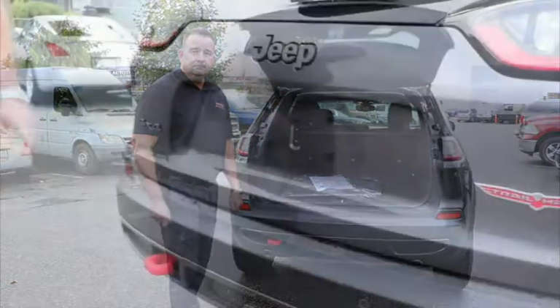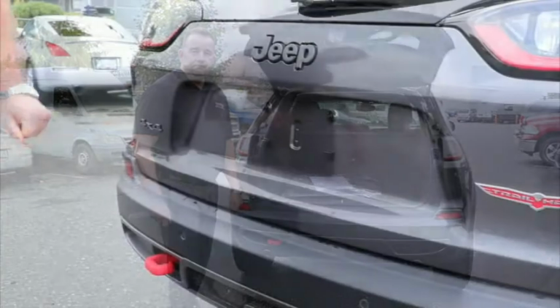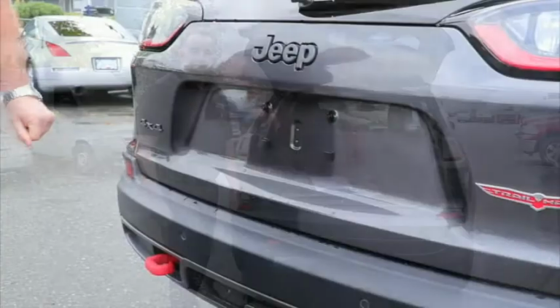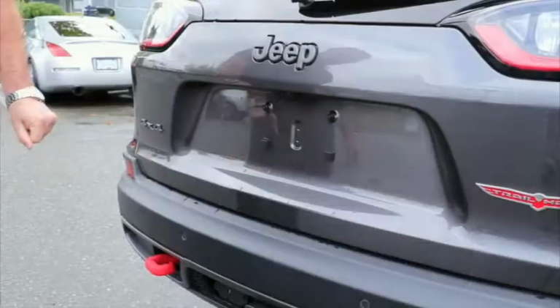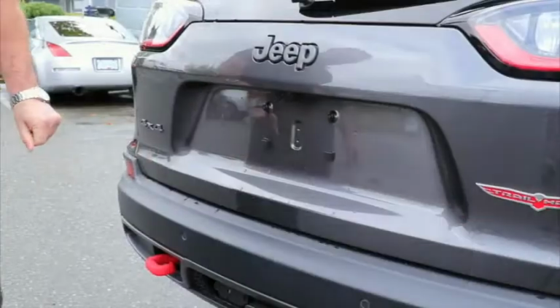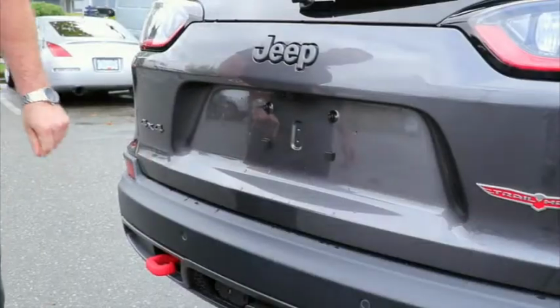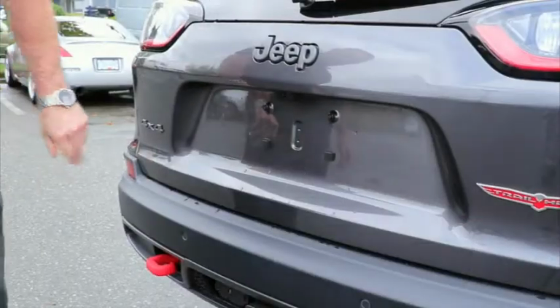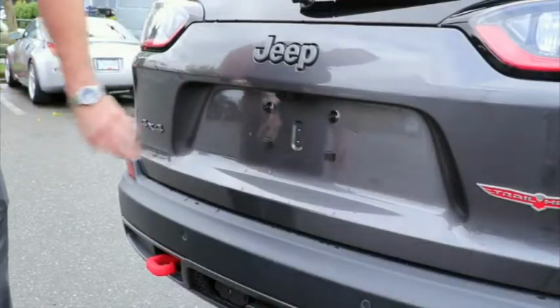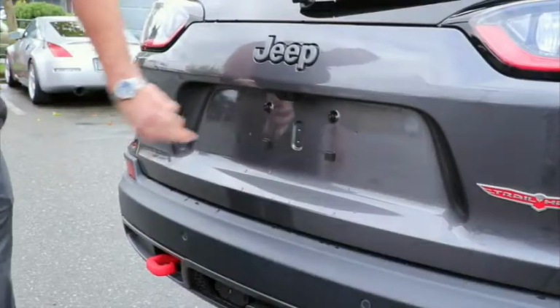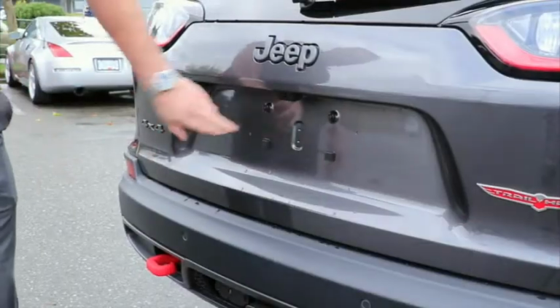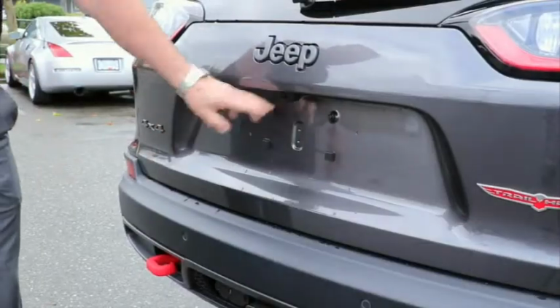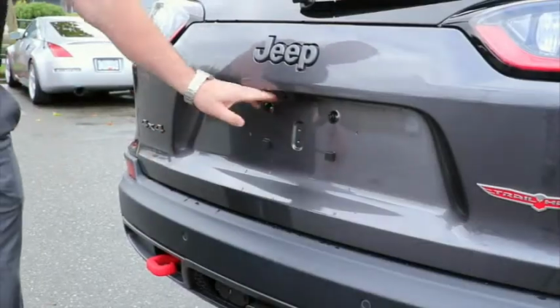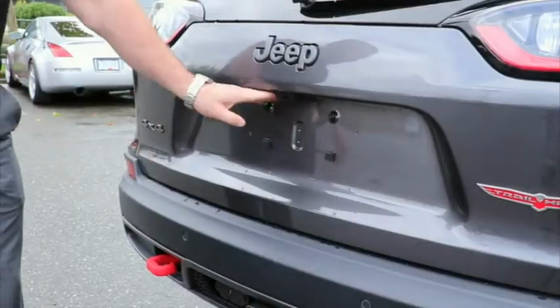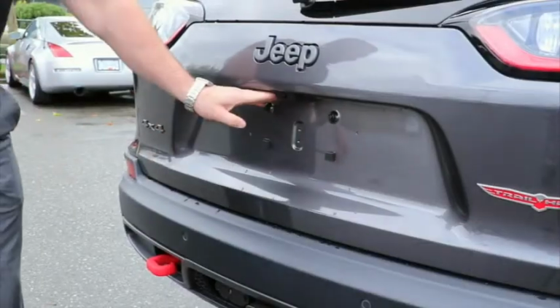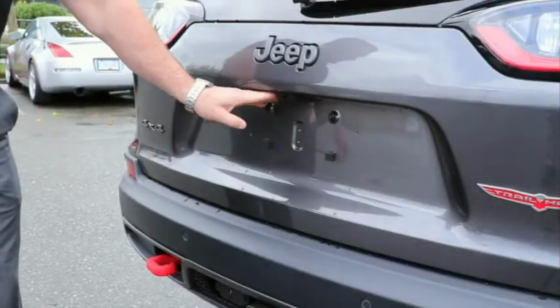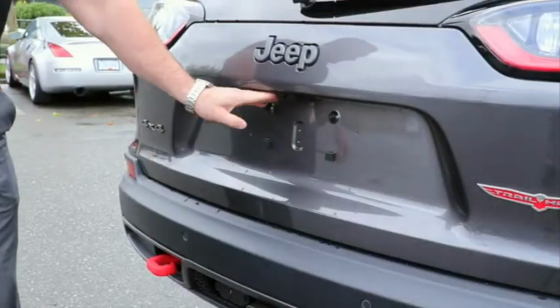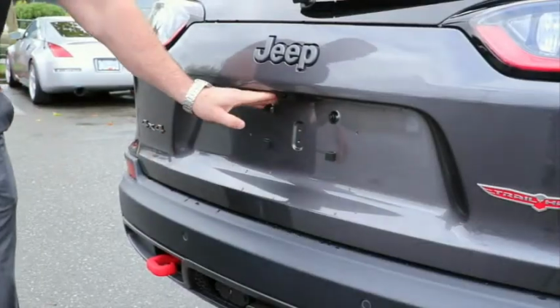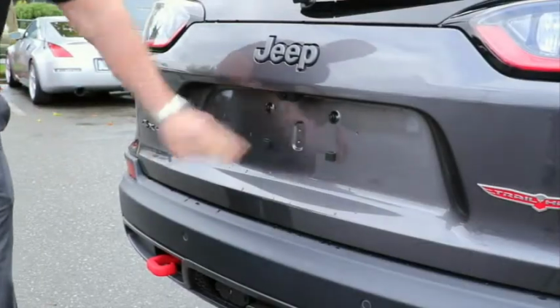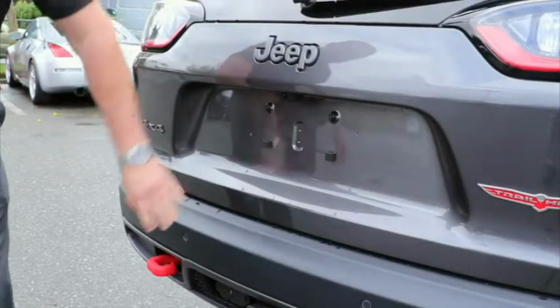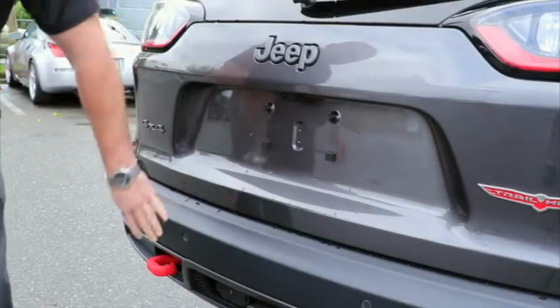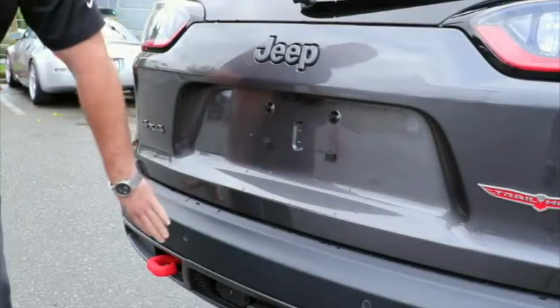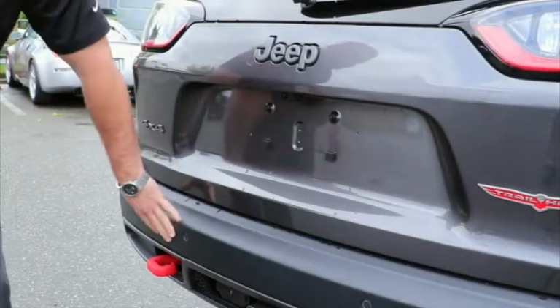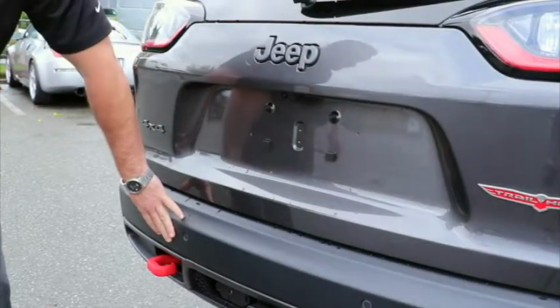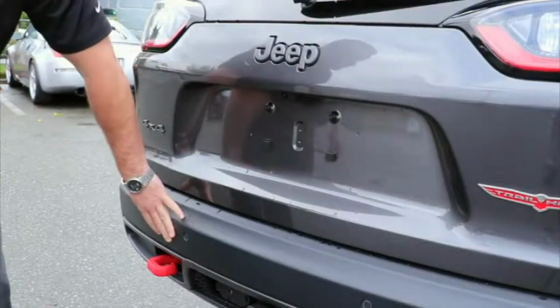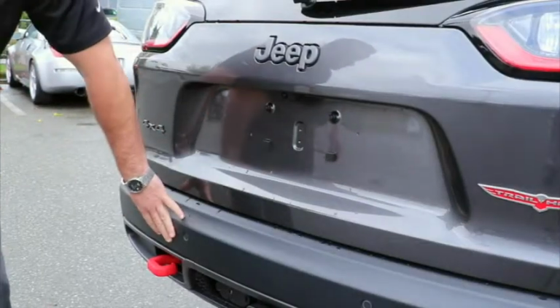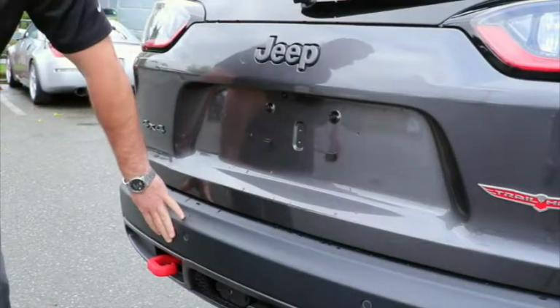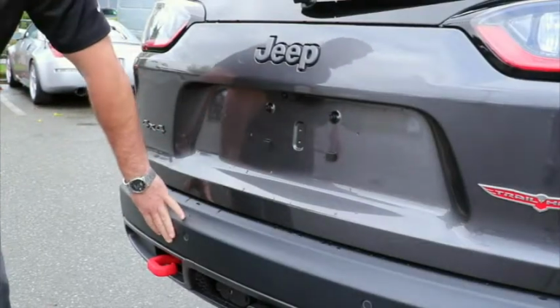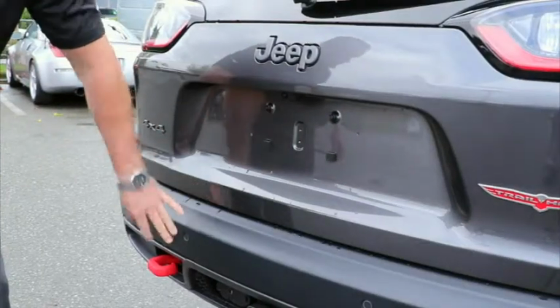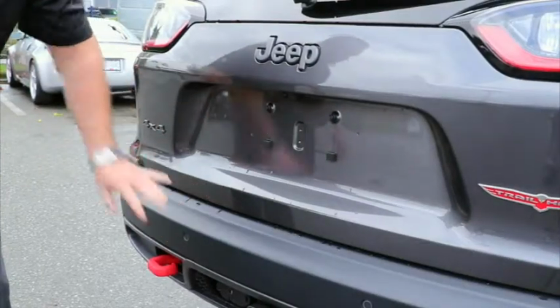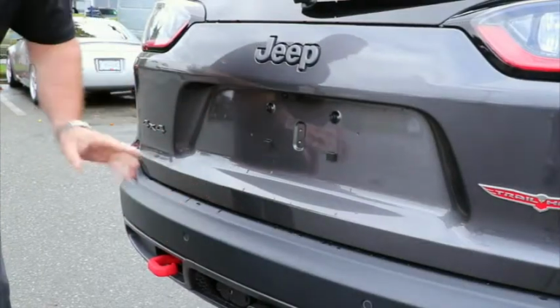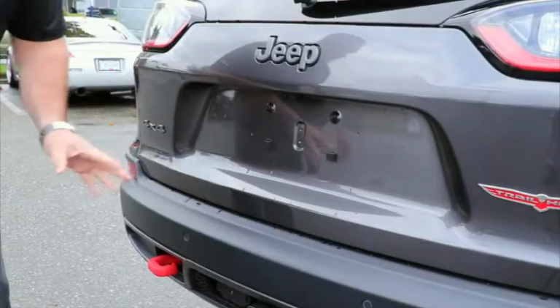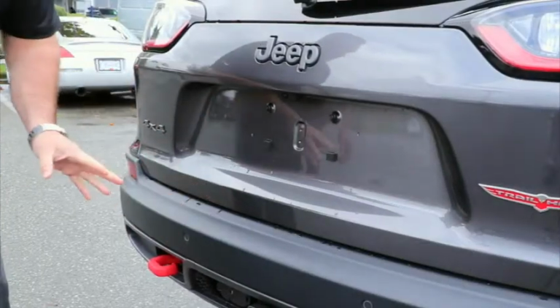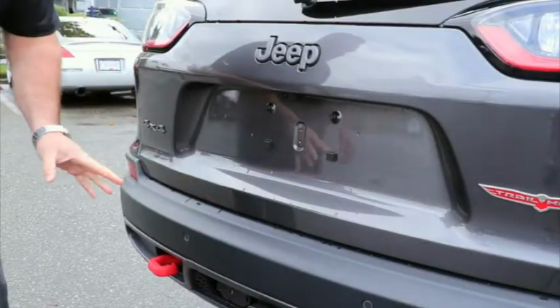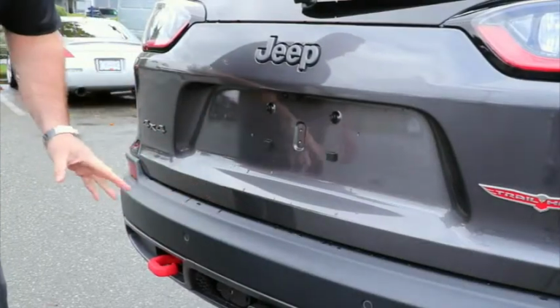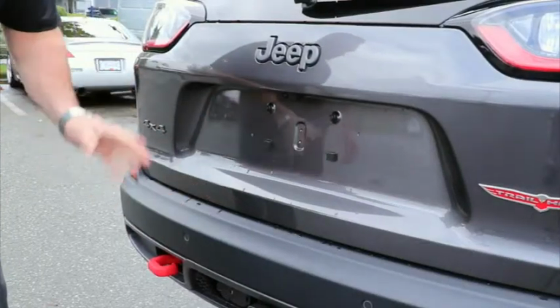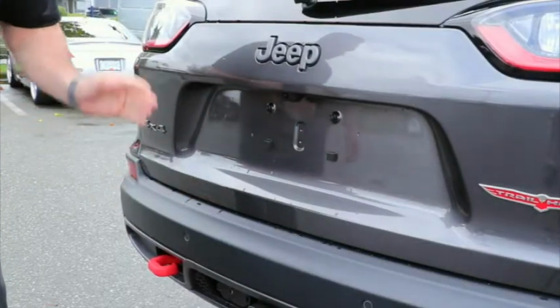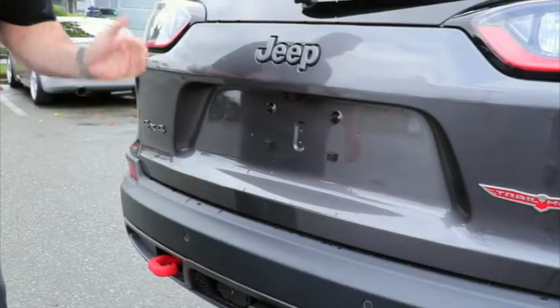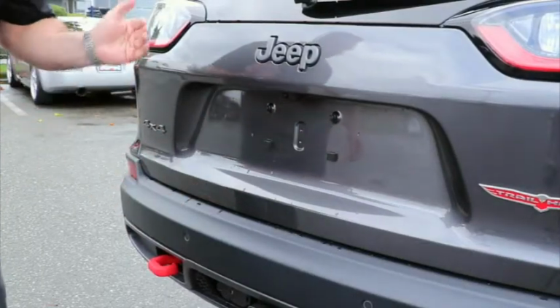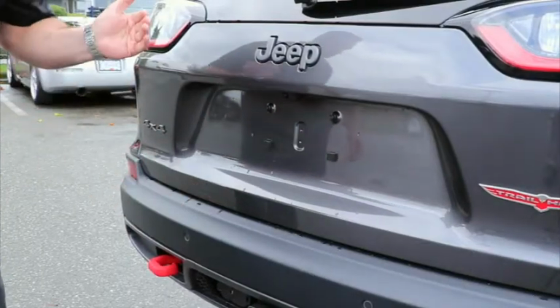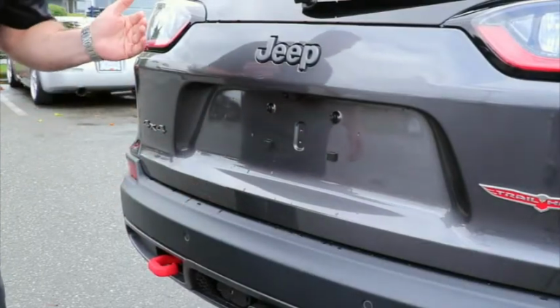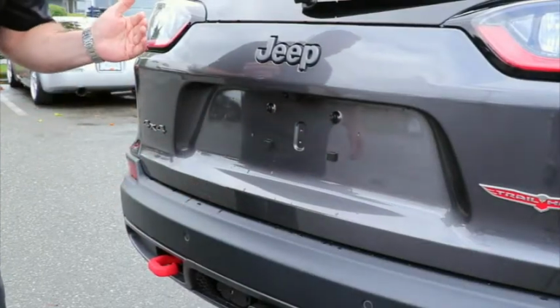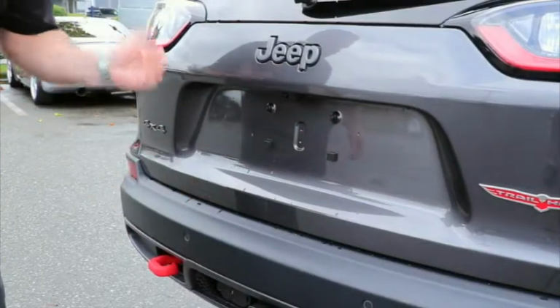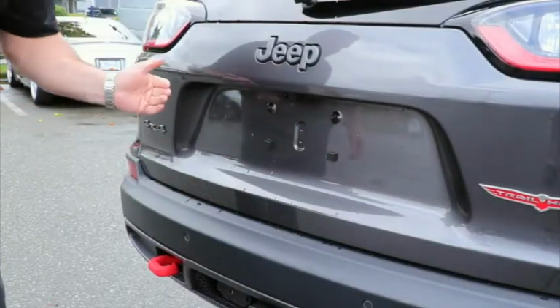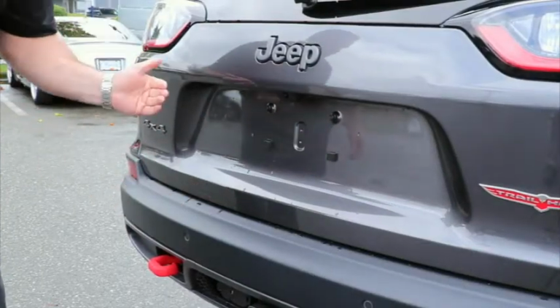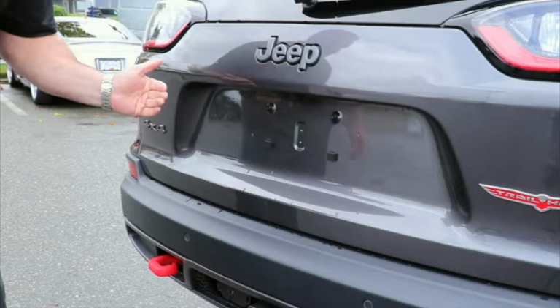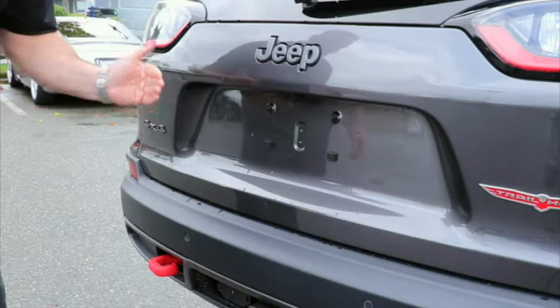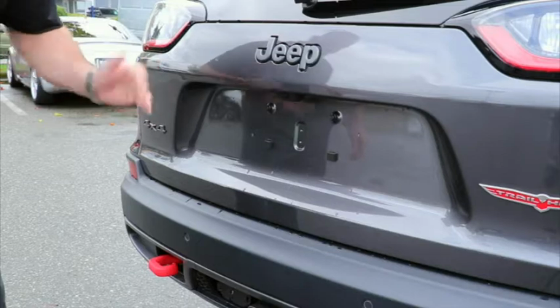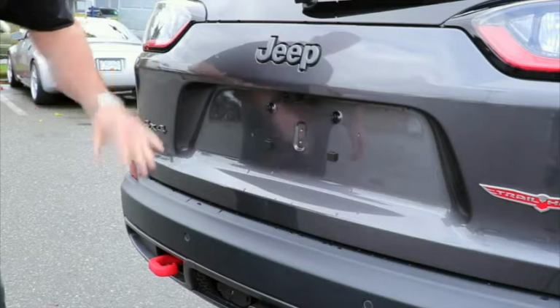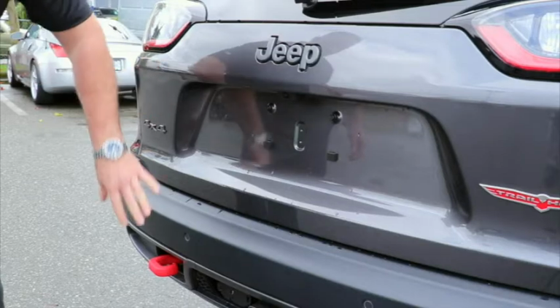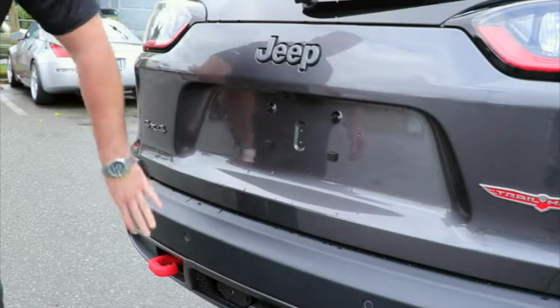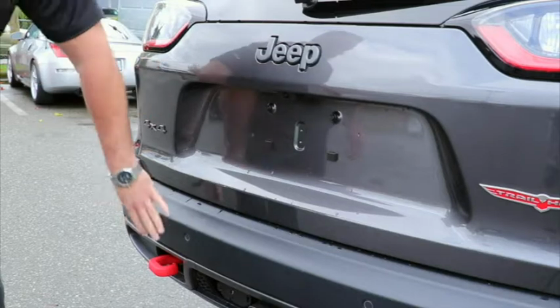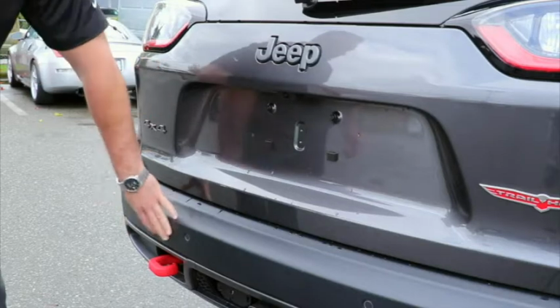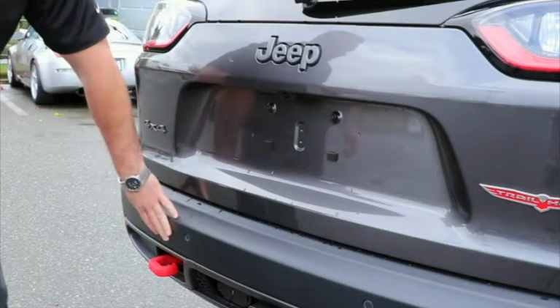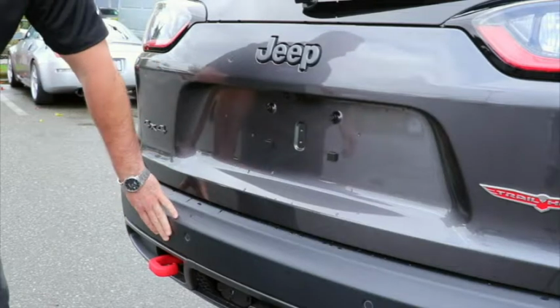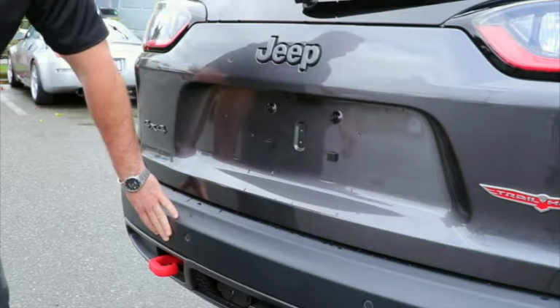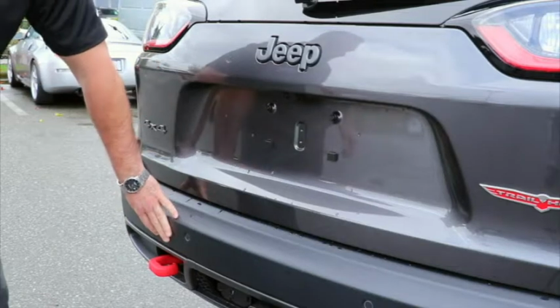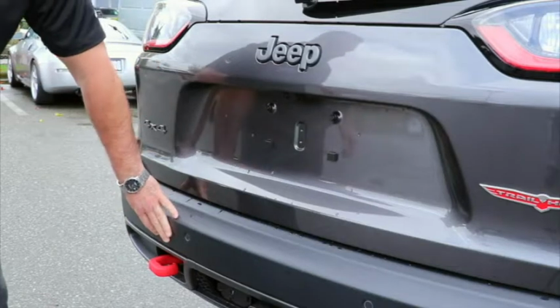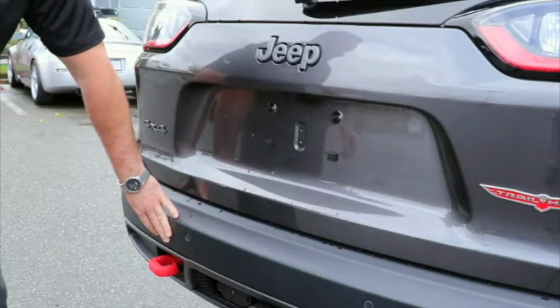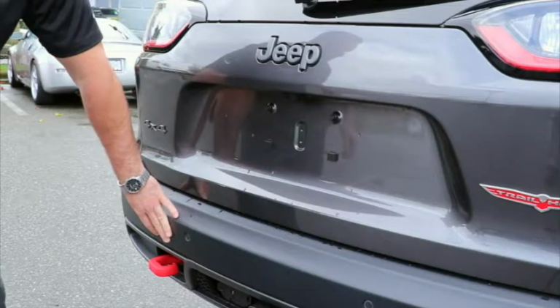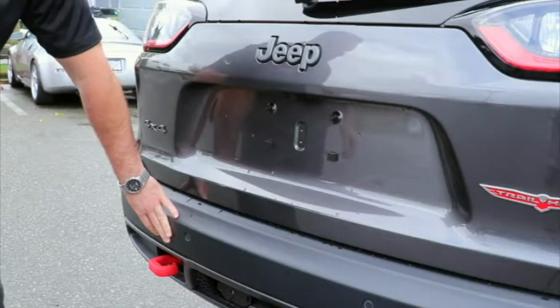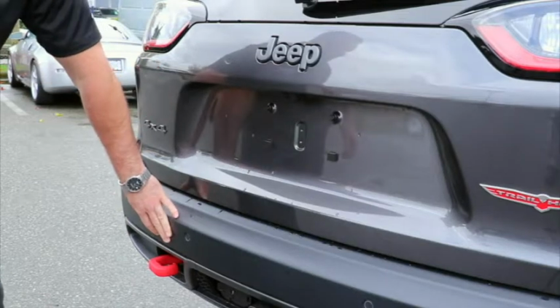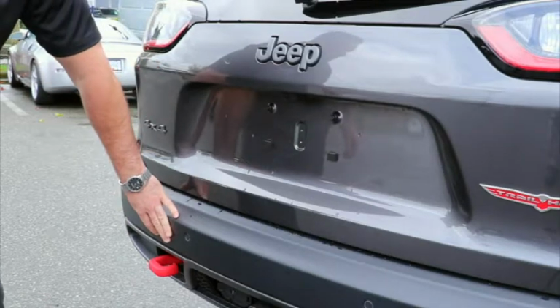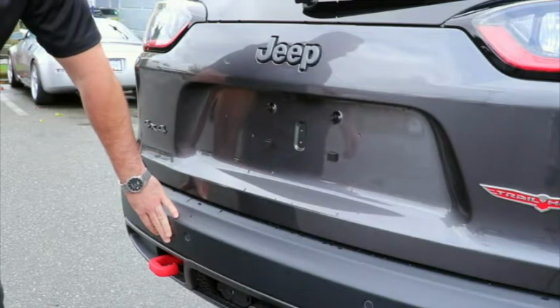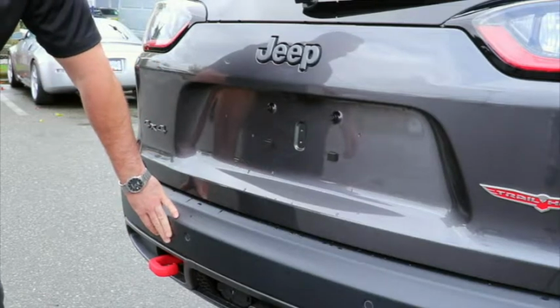This Cherokee is also equipped with a backup camera and sensors, so when you're backing up to something it's going to give you a visual and also give you an audio warning that you're getting too close.